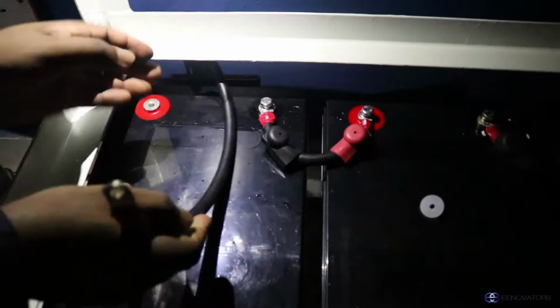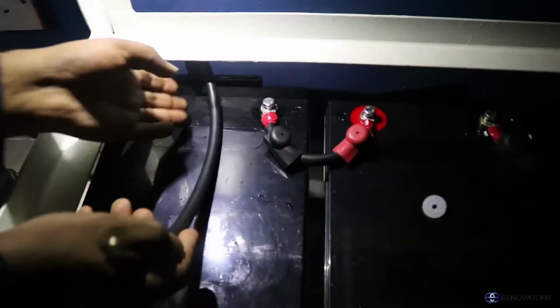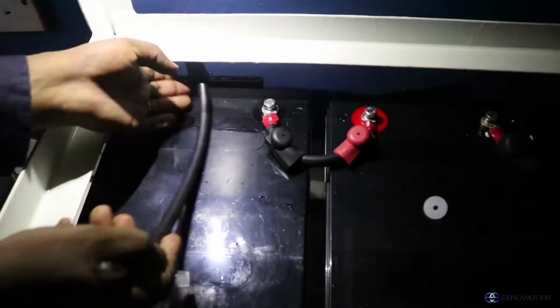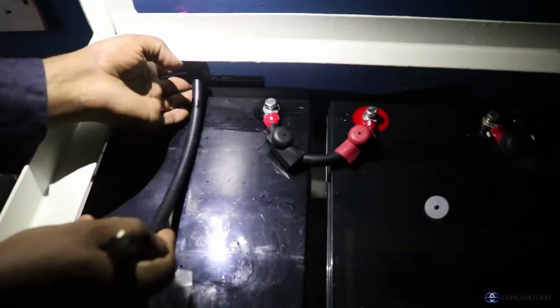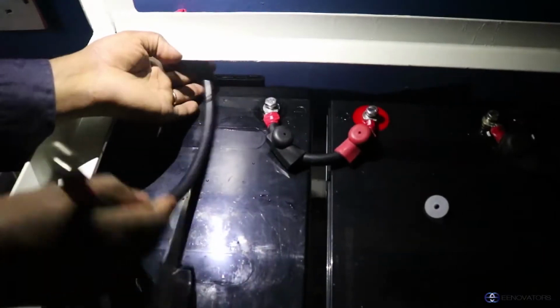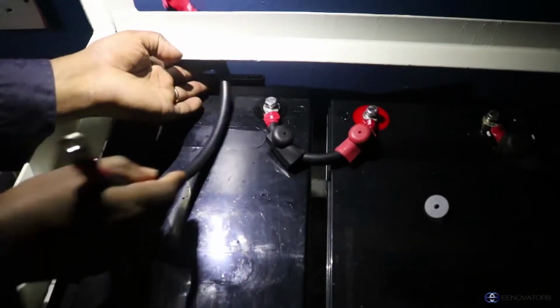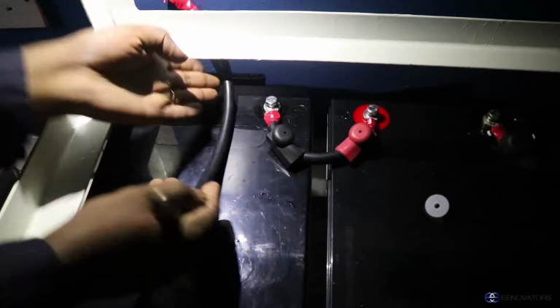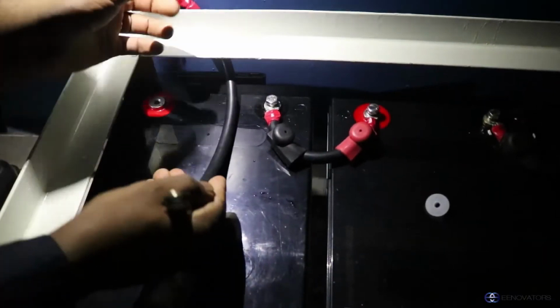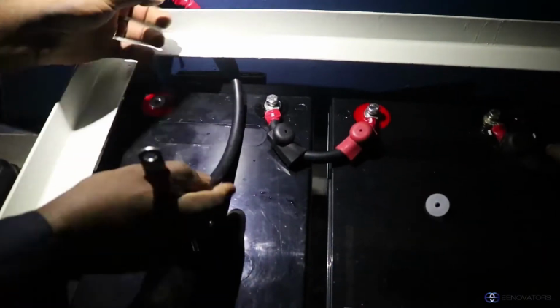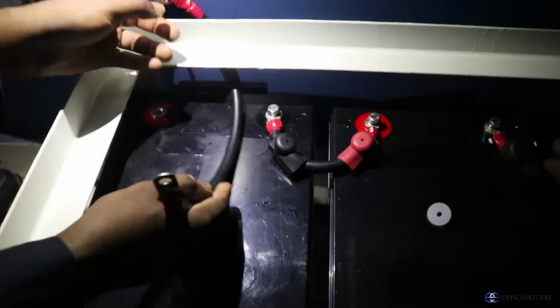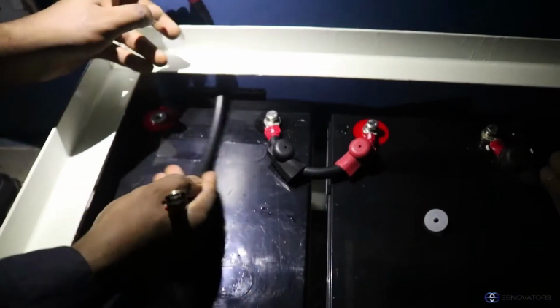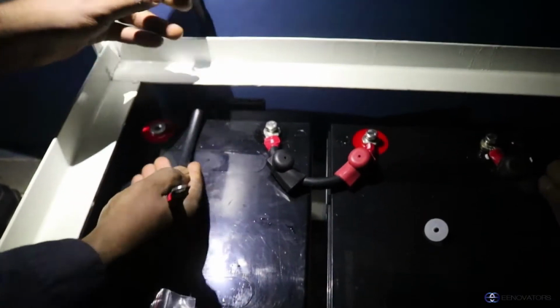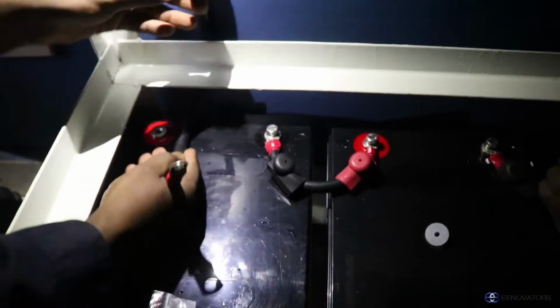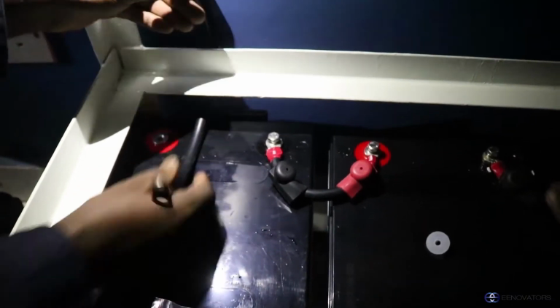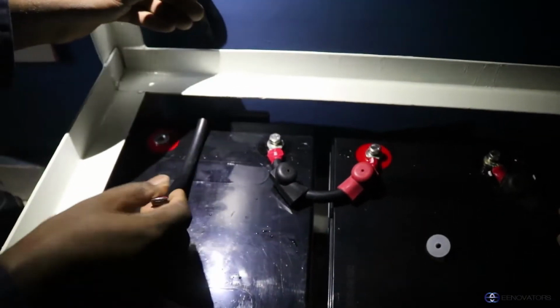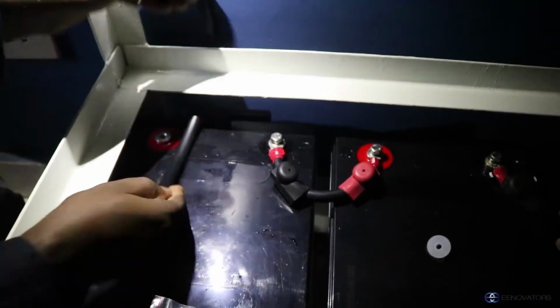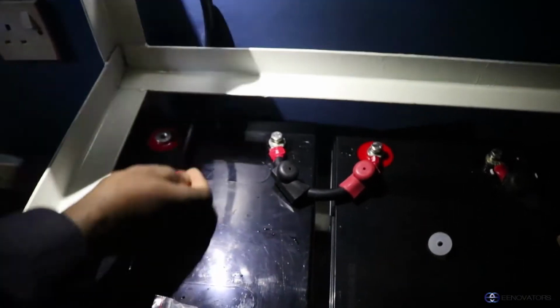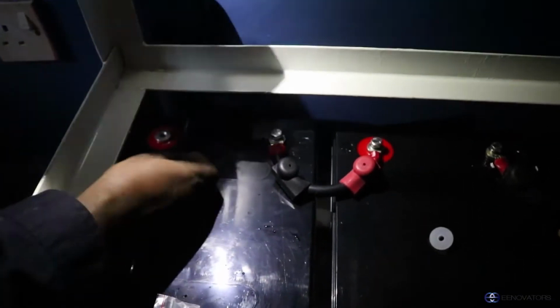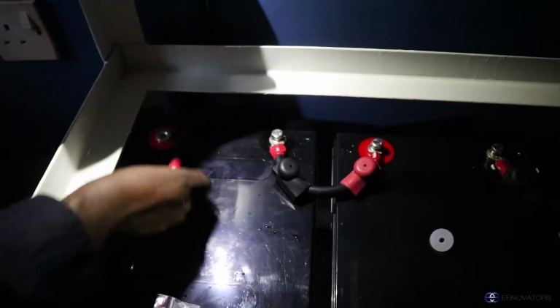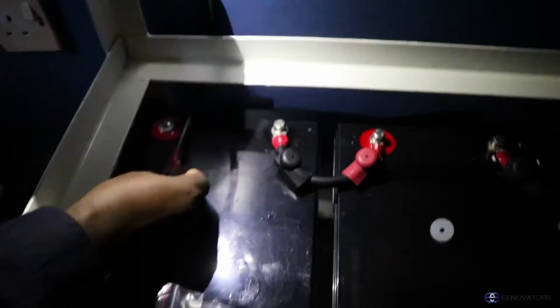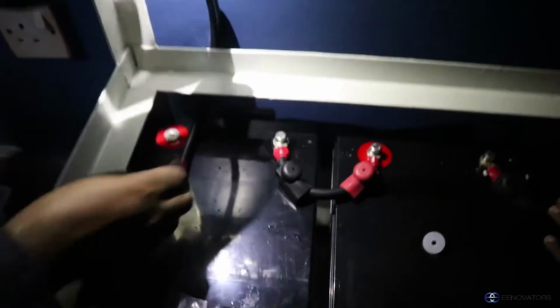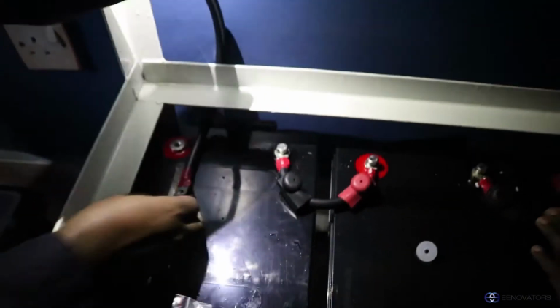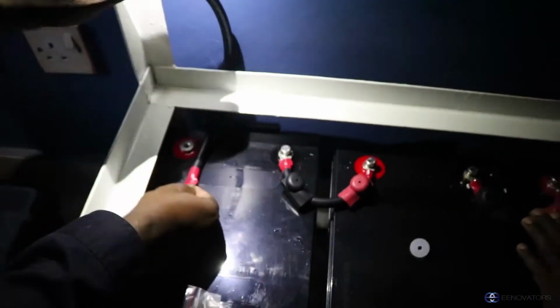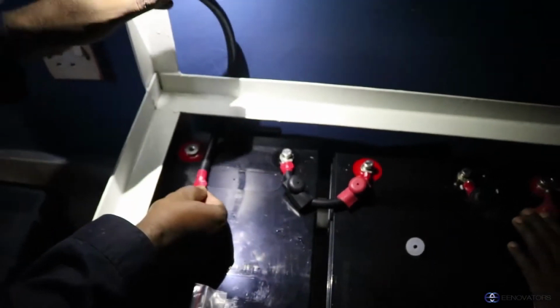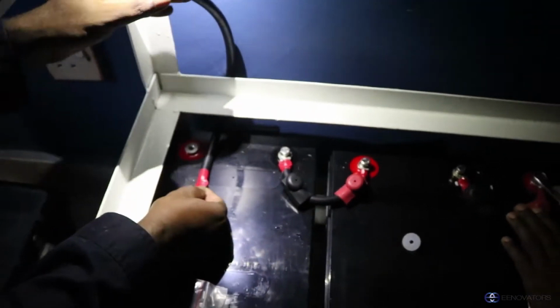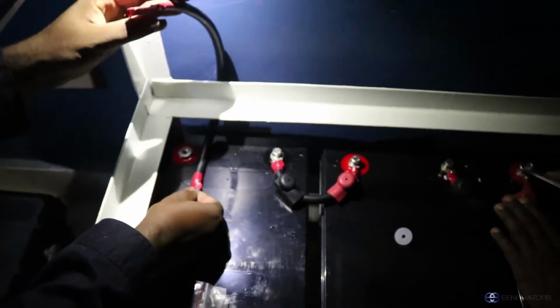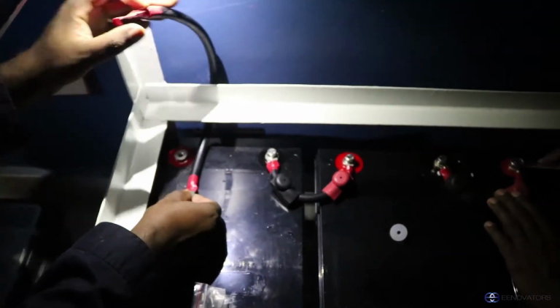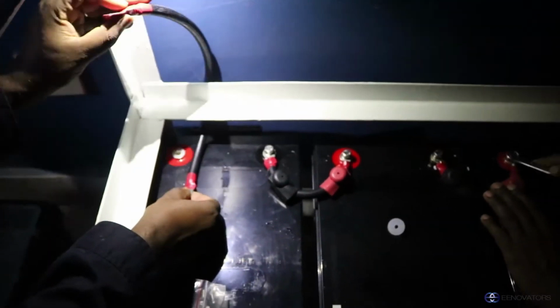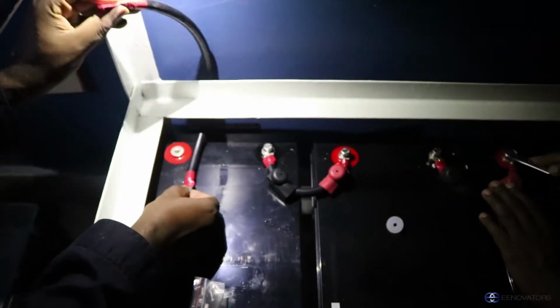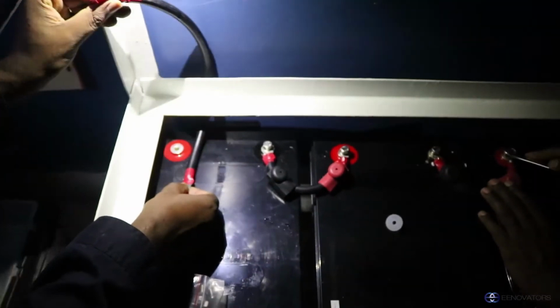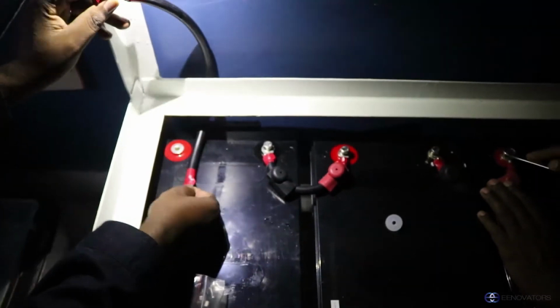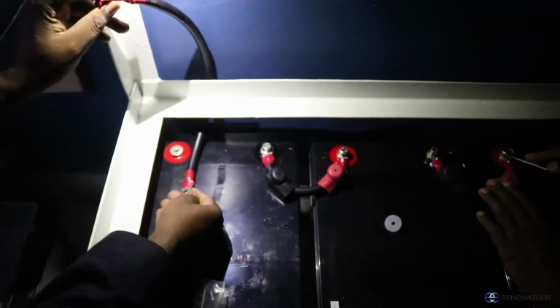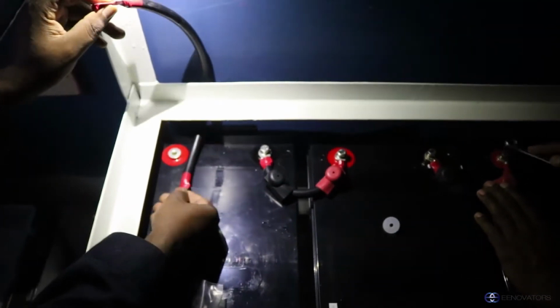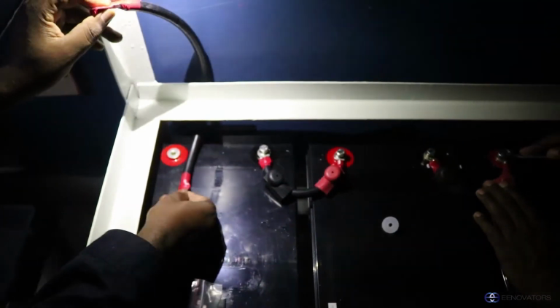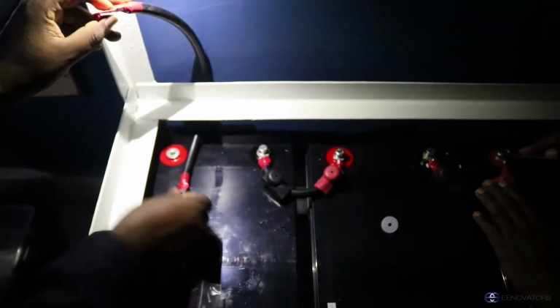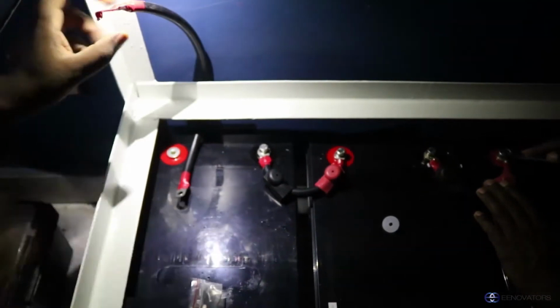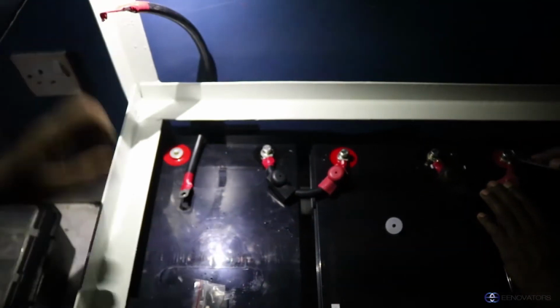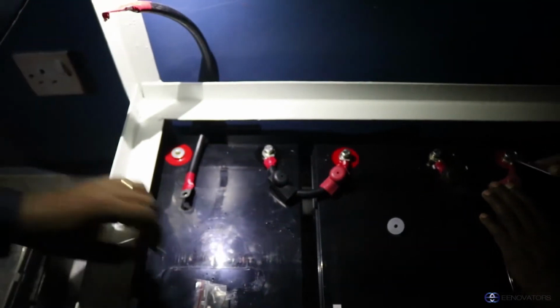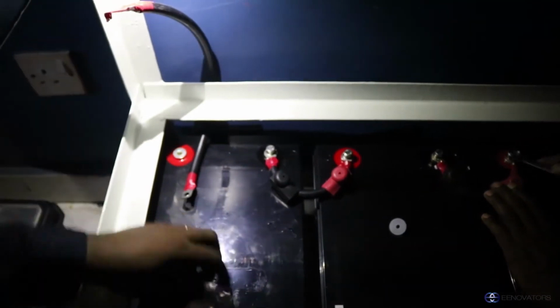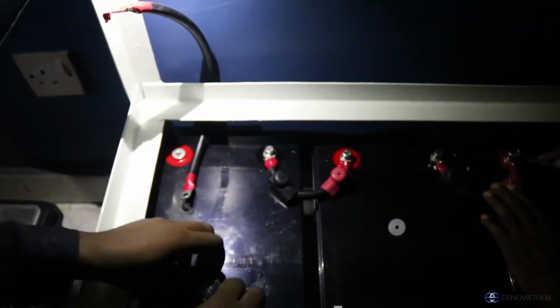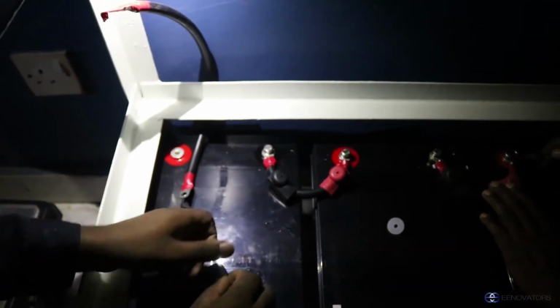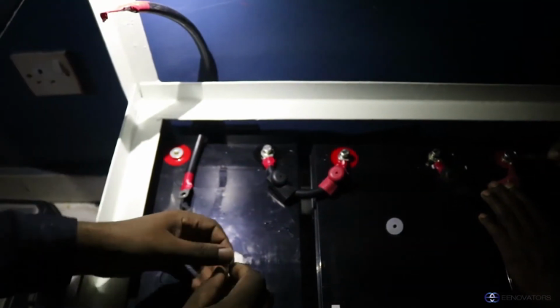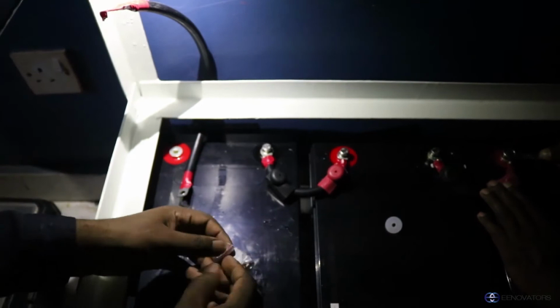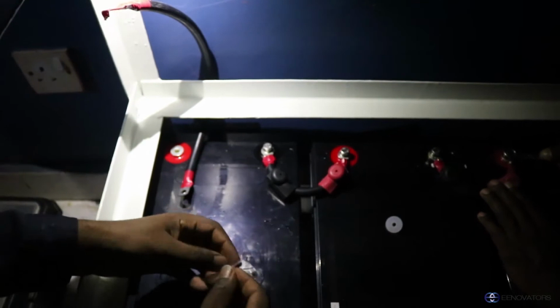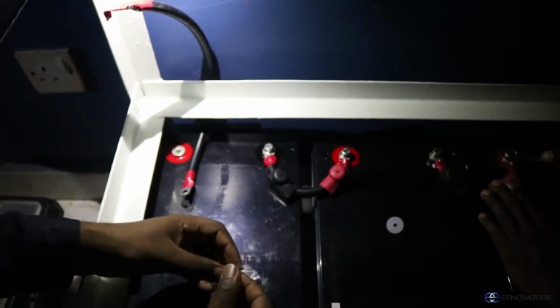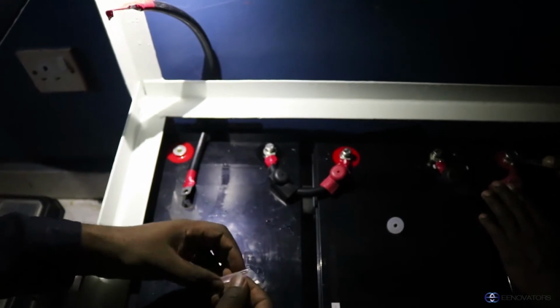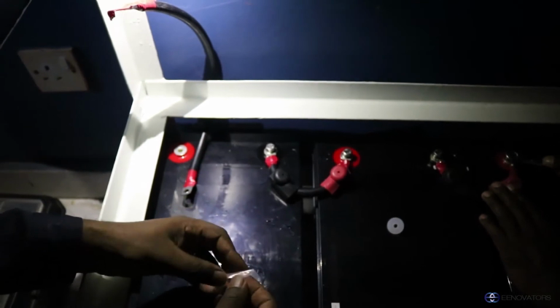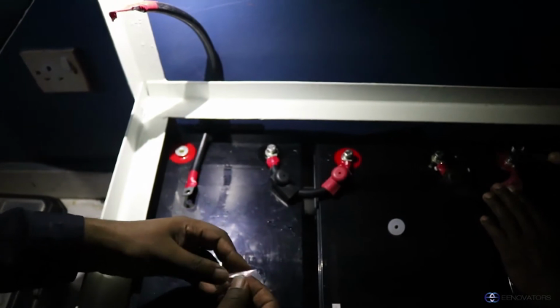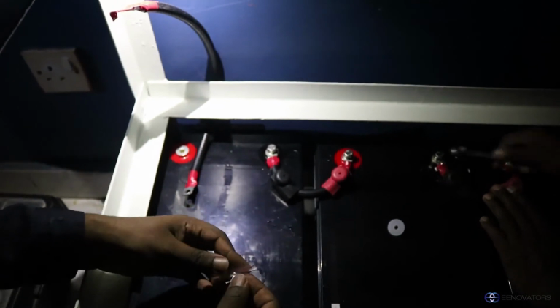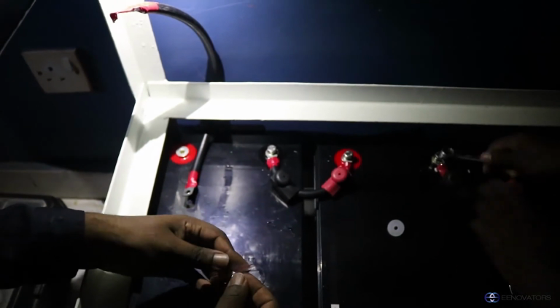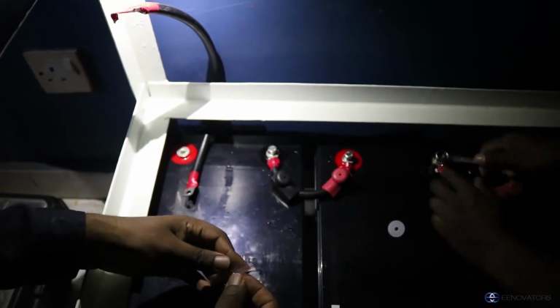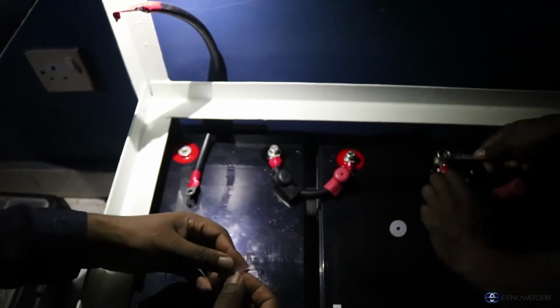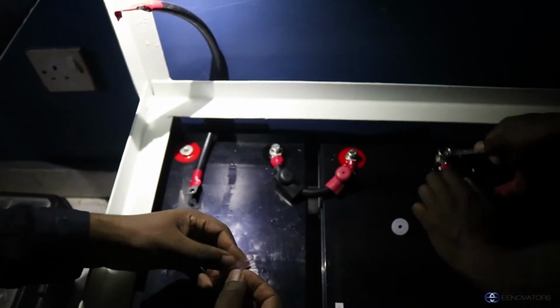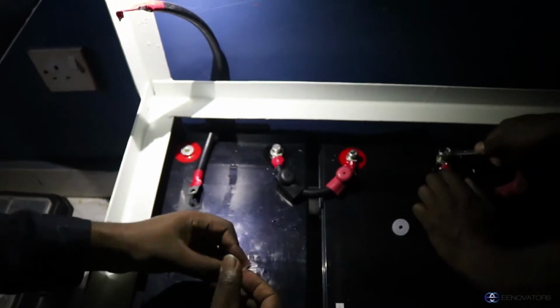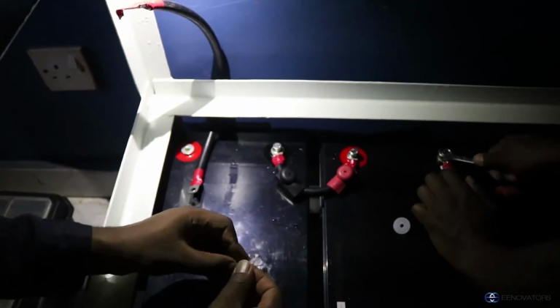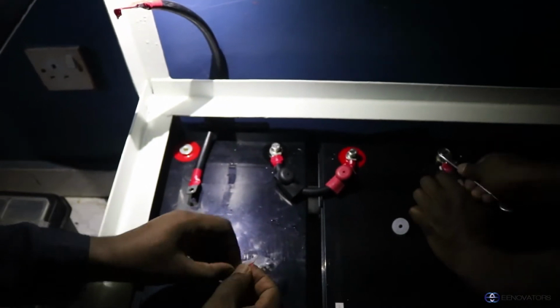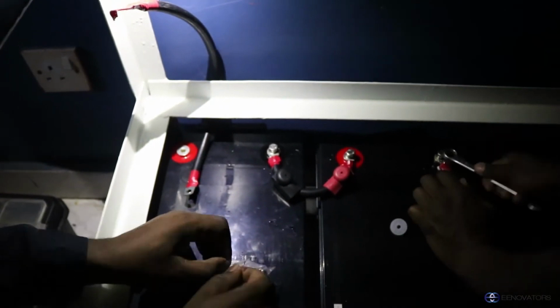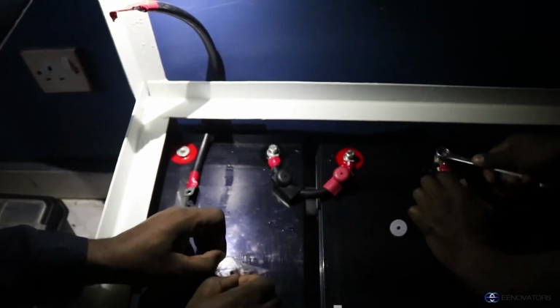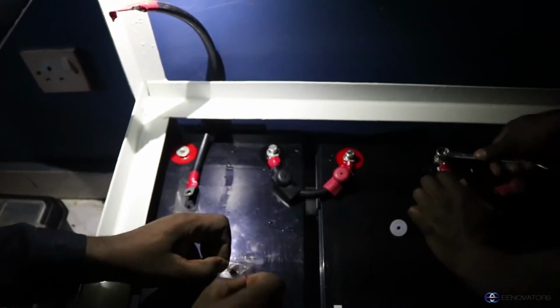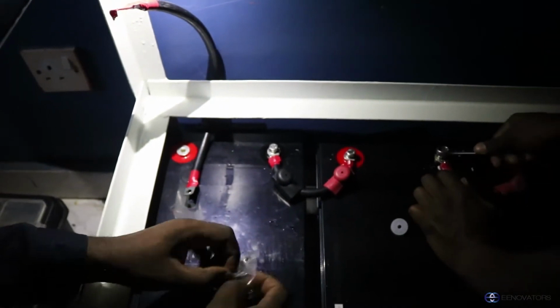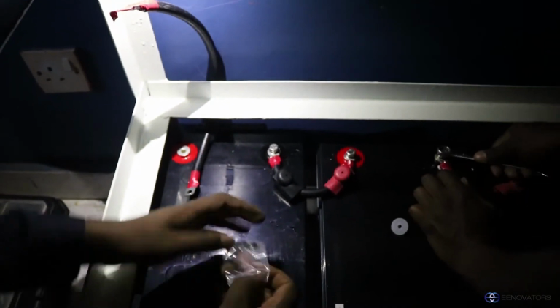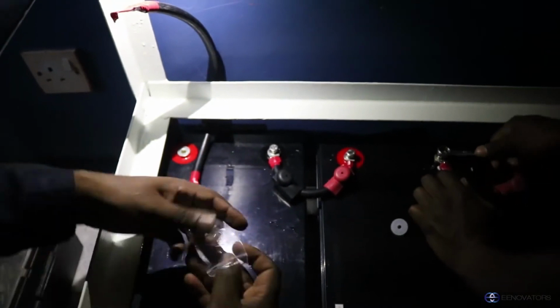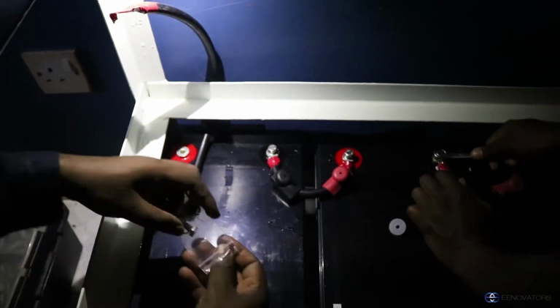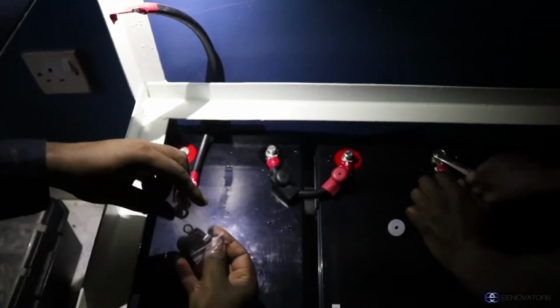We have arrived on site — it's raining and there's a power outage. The very first step will be to connect the batteries and then do the connection to the inverter.